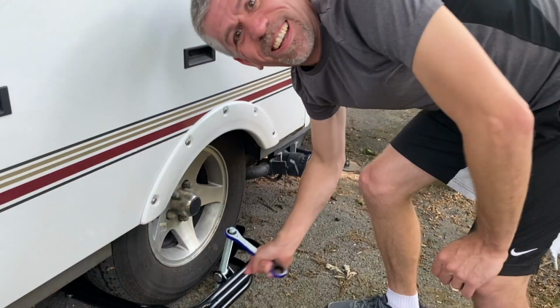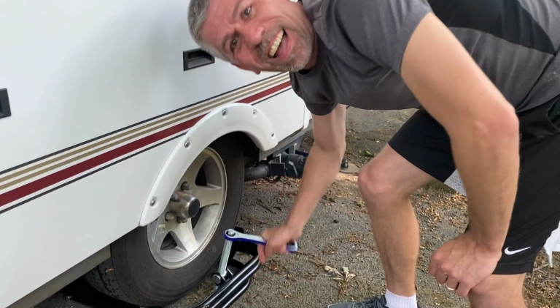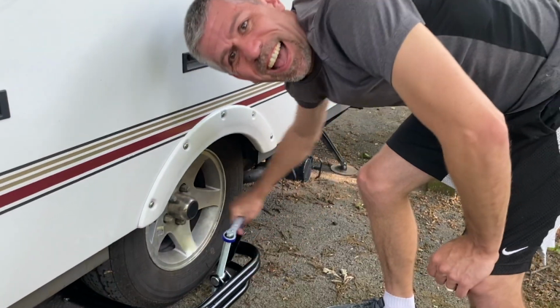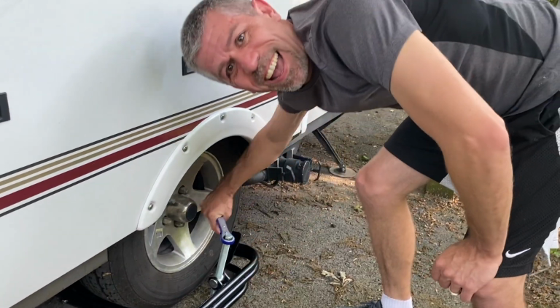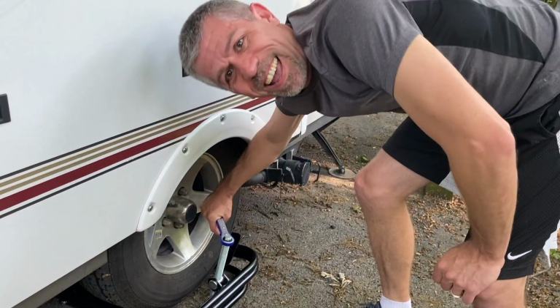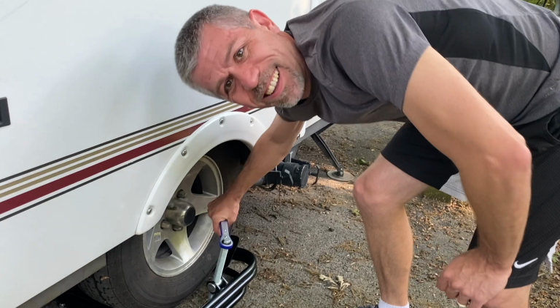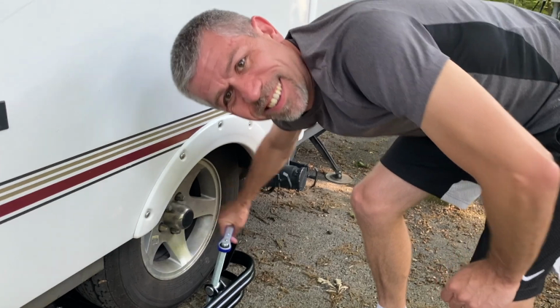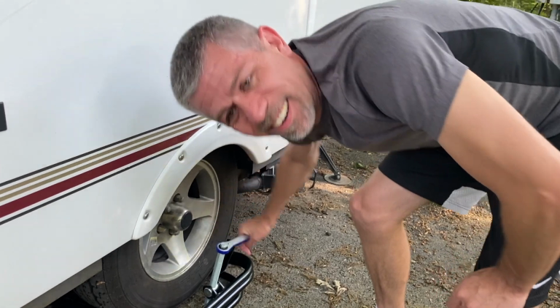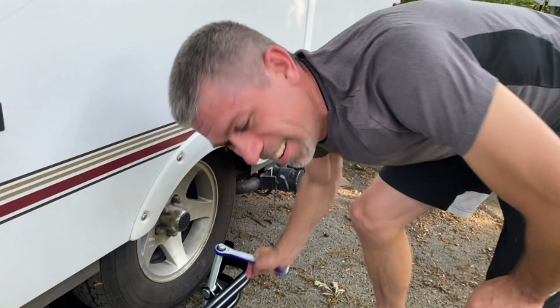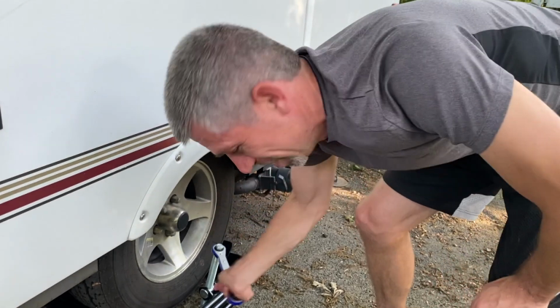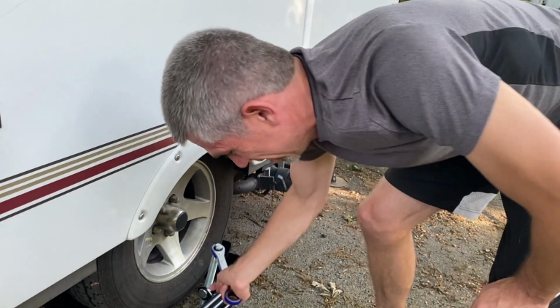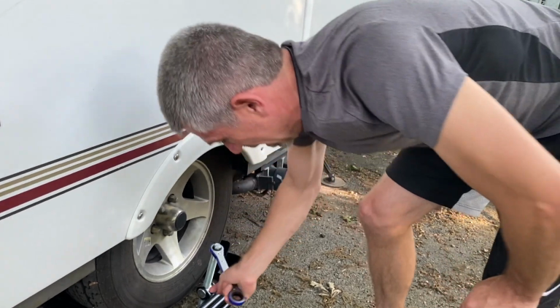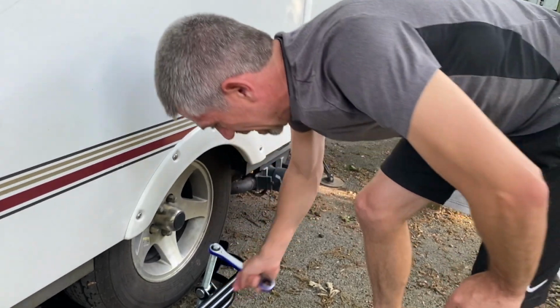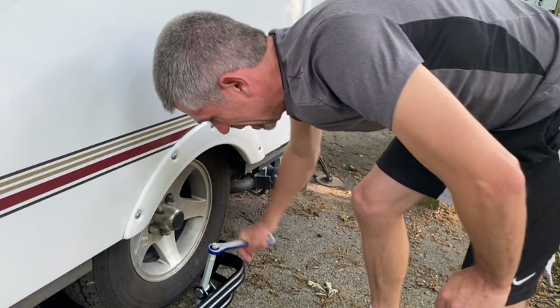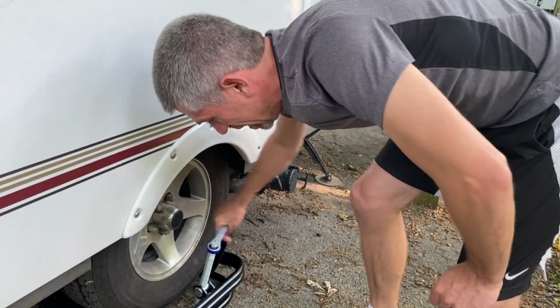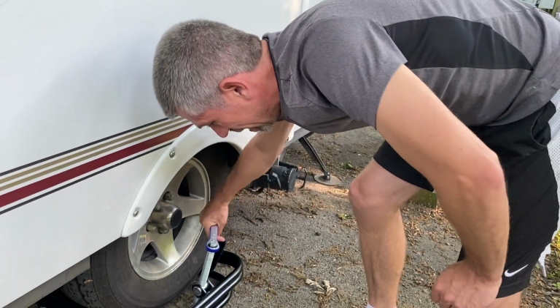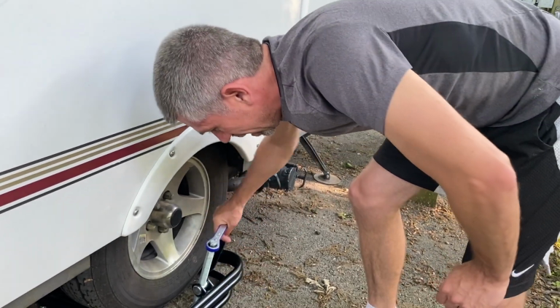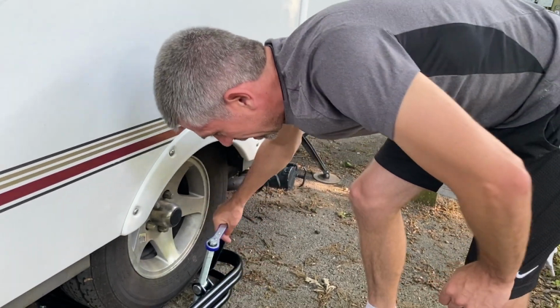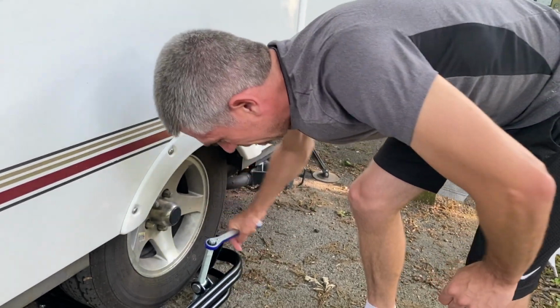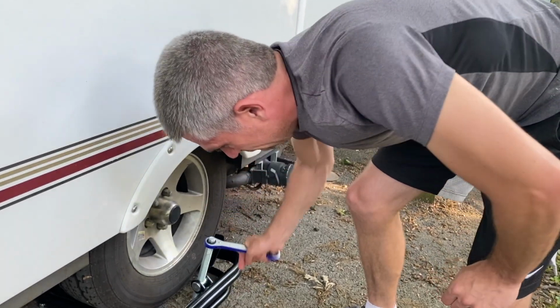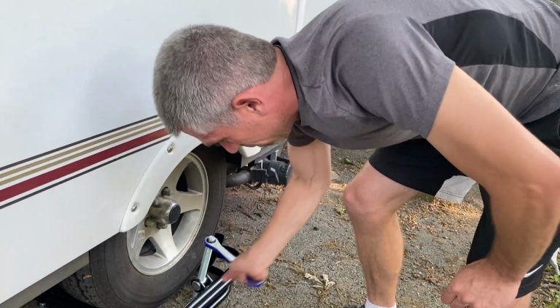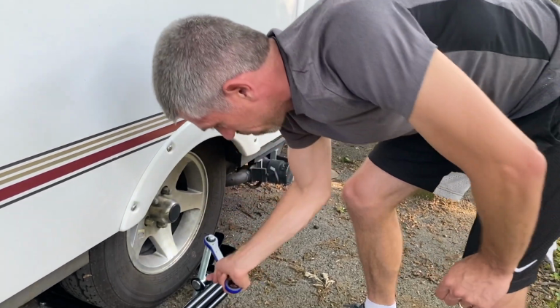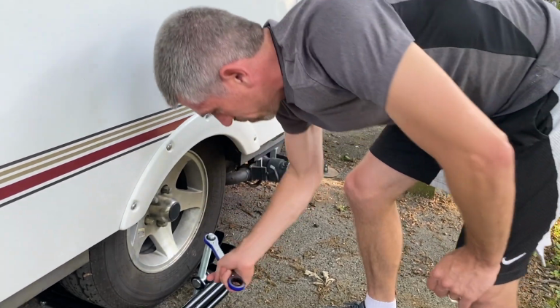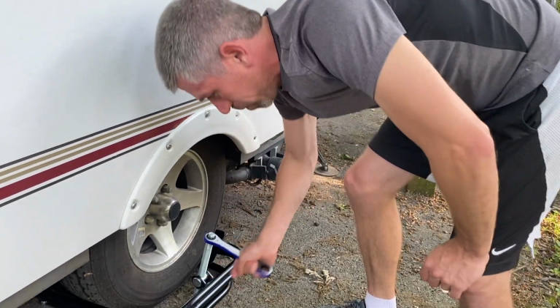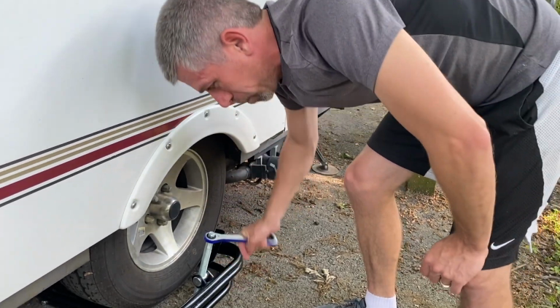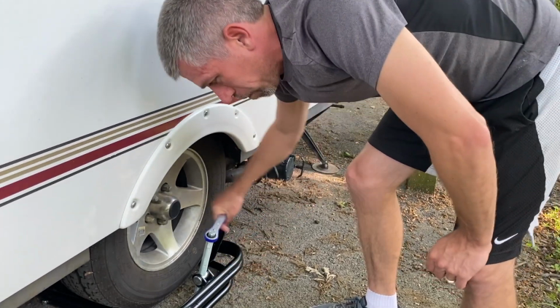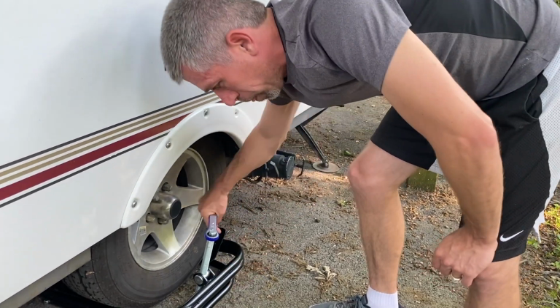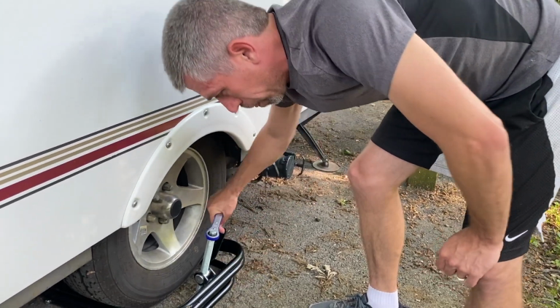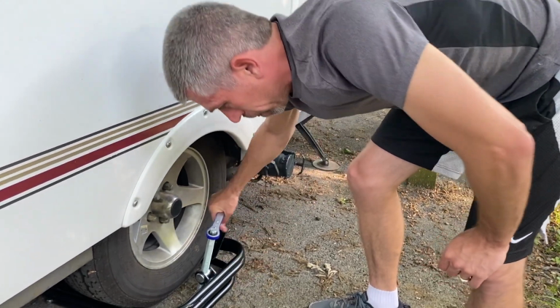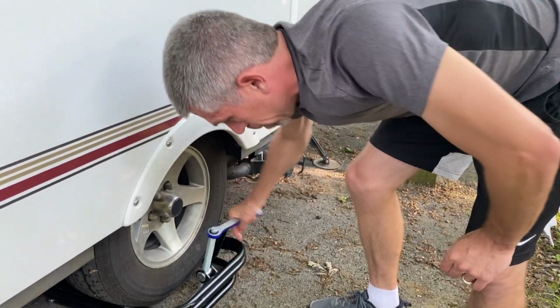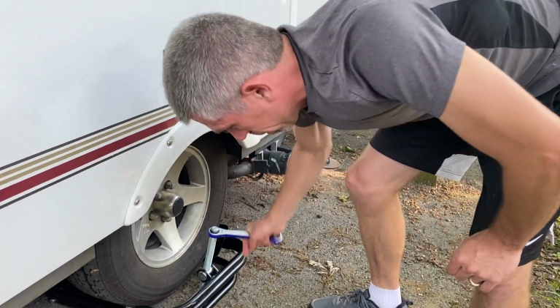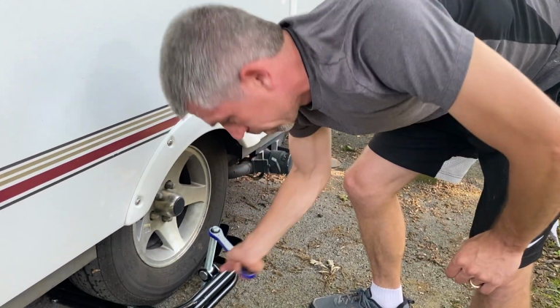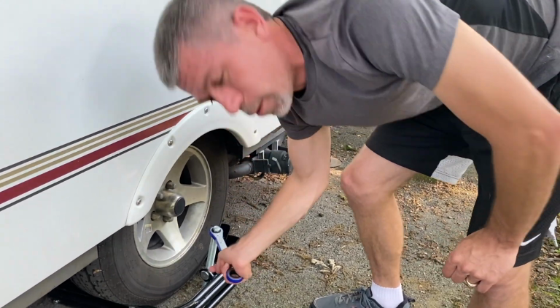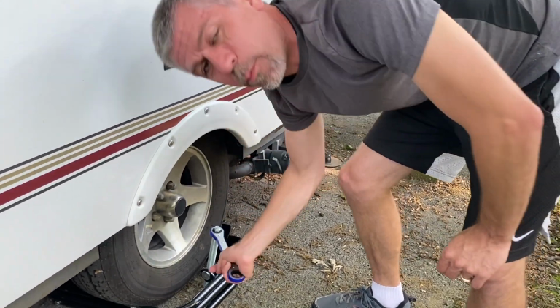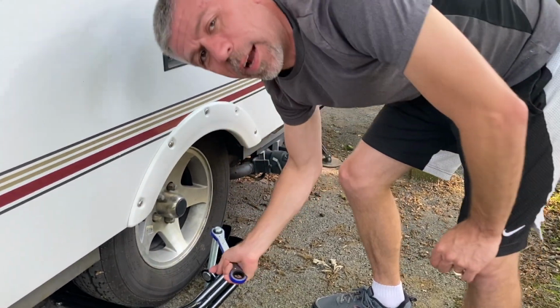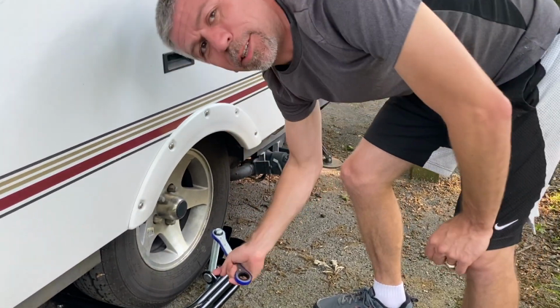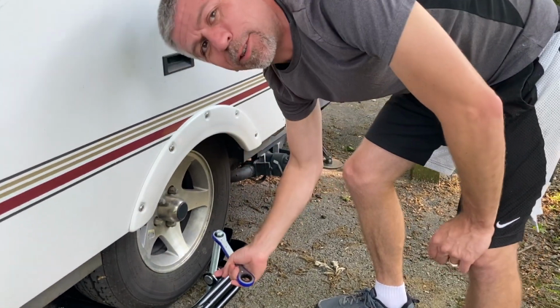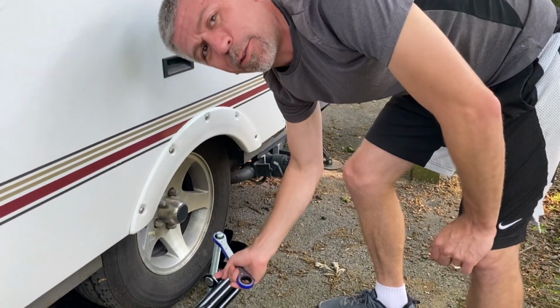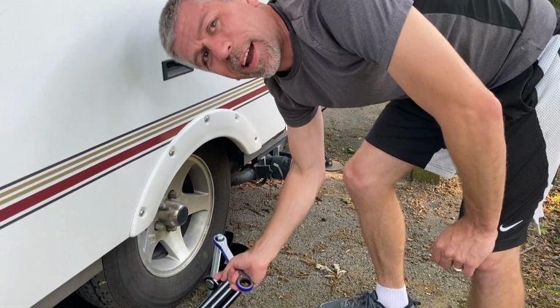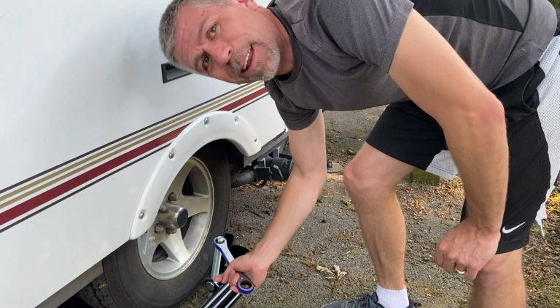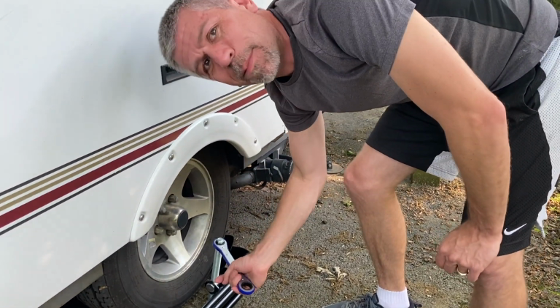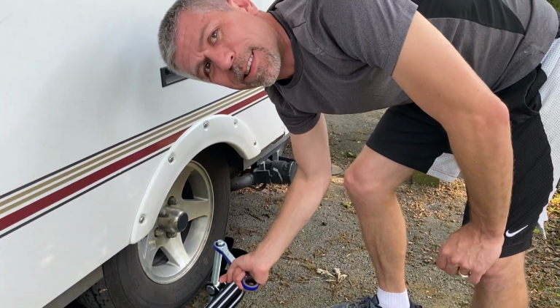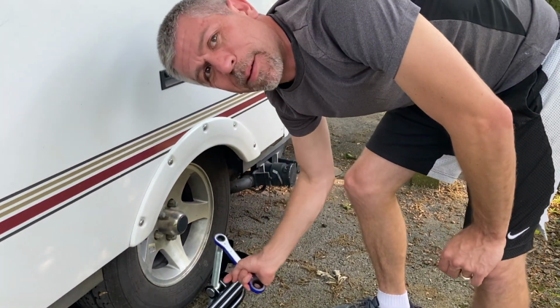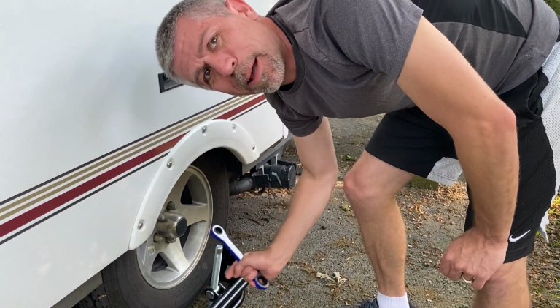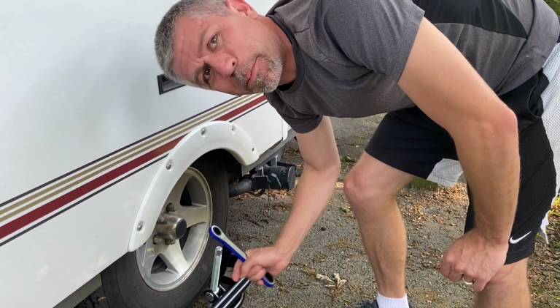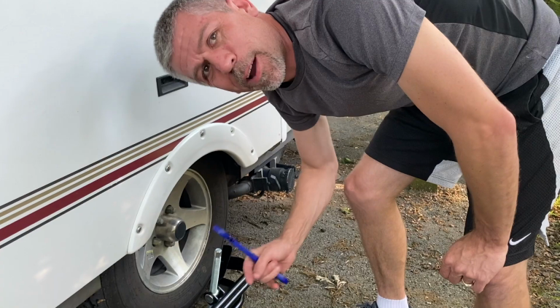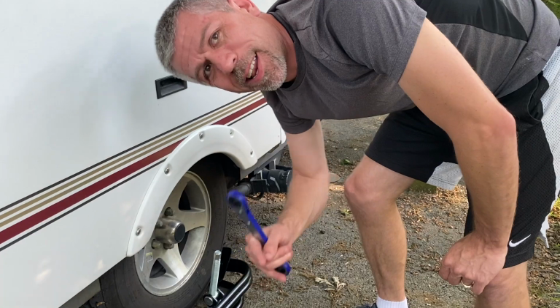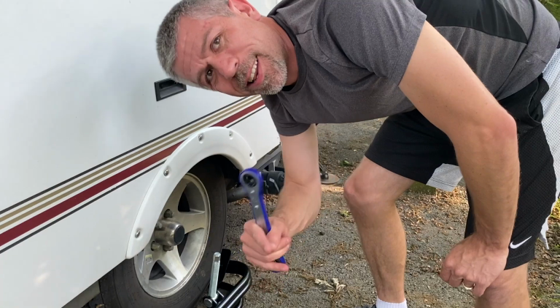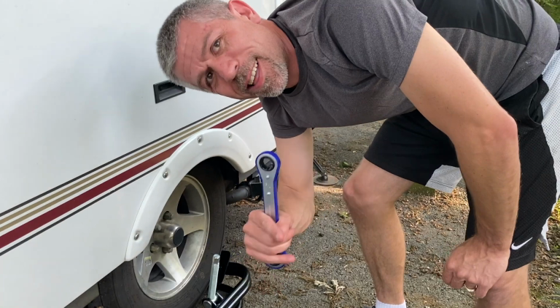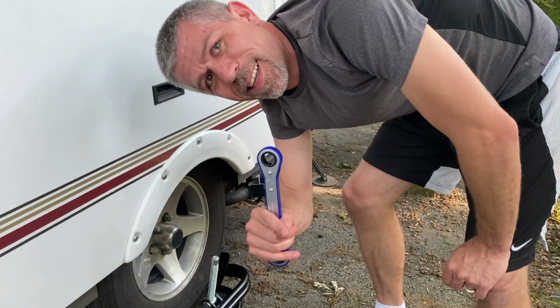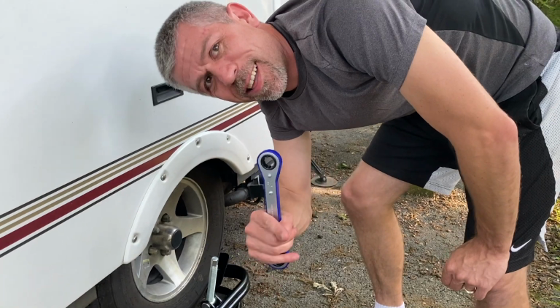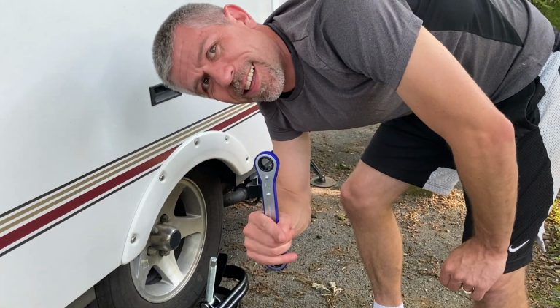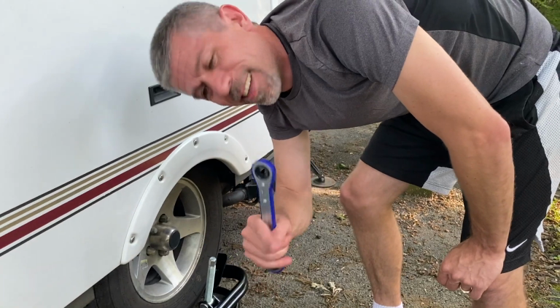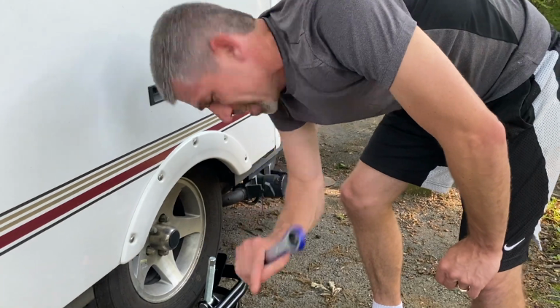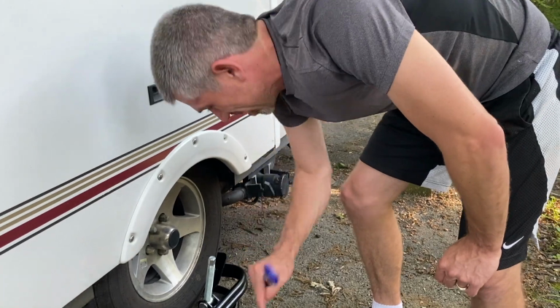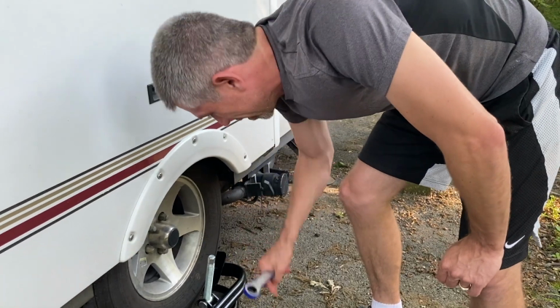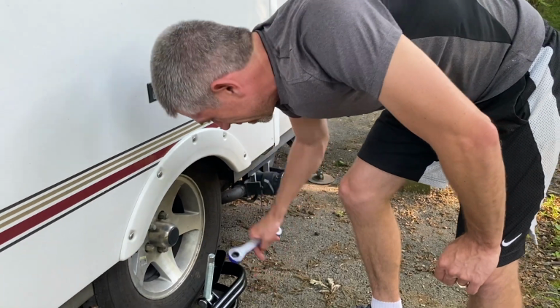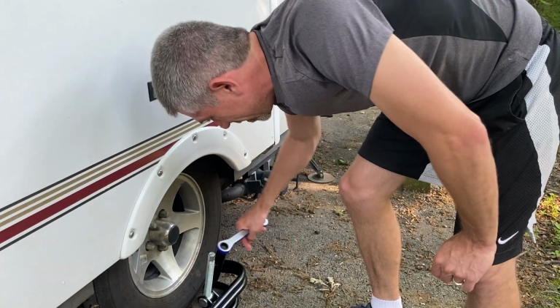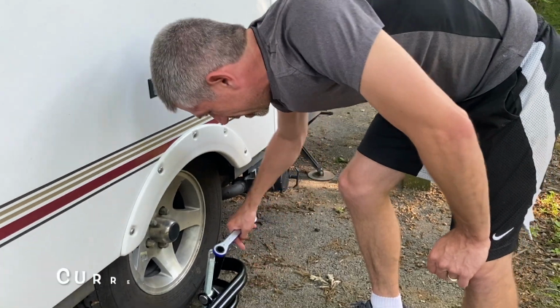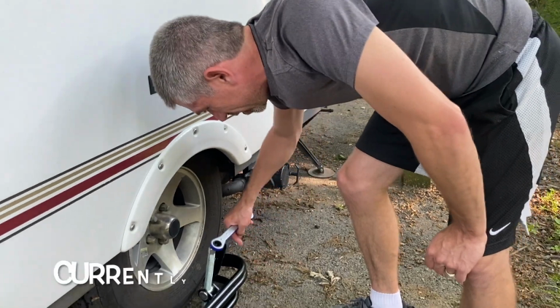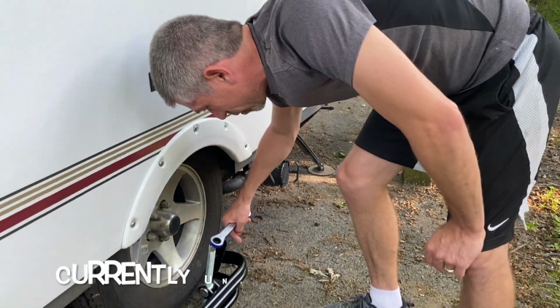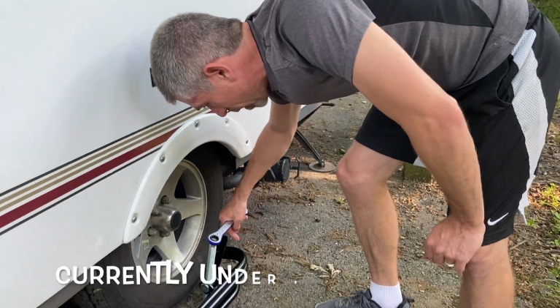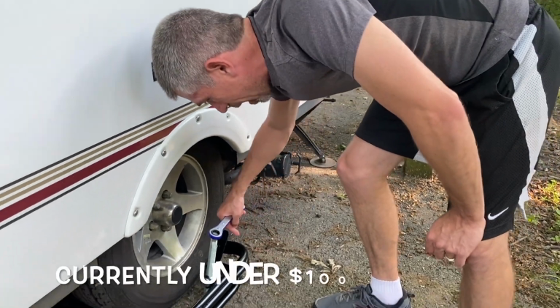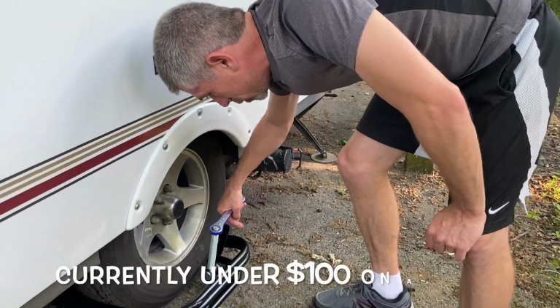Hi, how's it going? So how bad is the wrench? Because I heard the wrenches are terrible. The wrench is great — it must have been upgraded. It's ratchet.